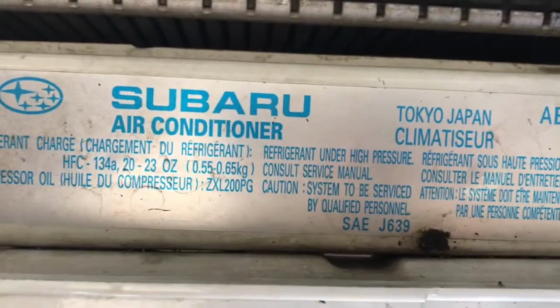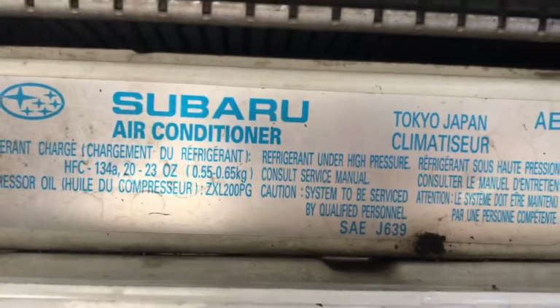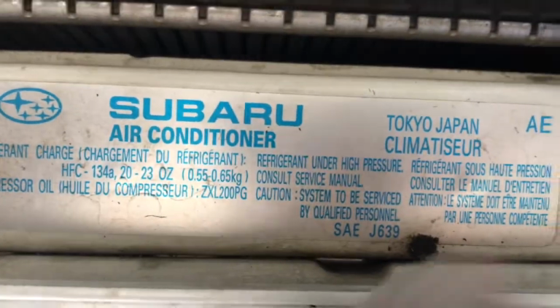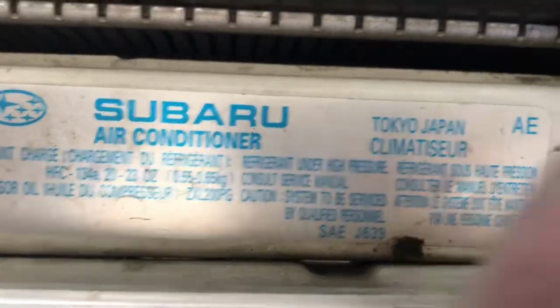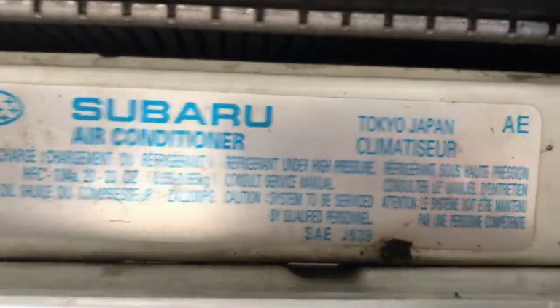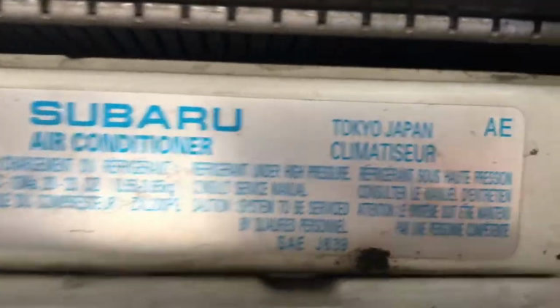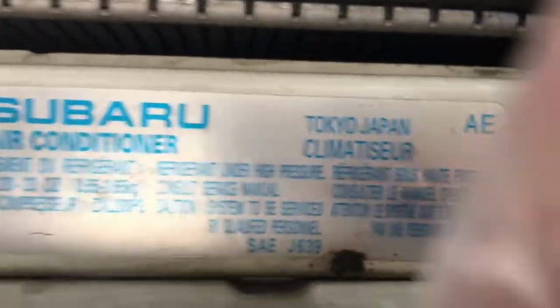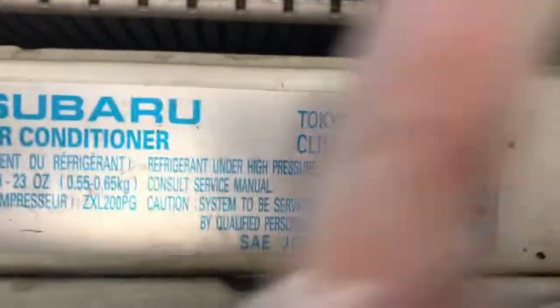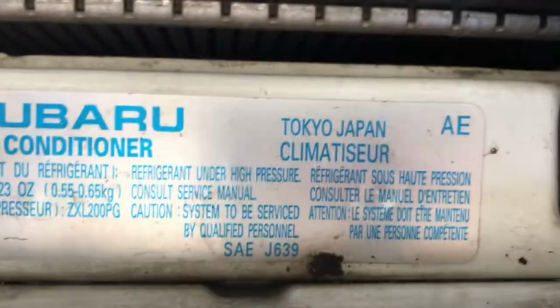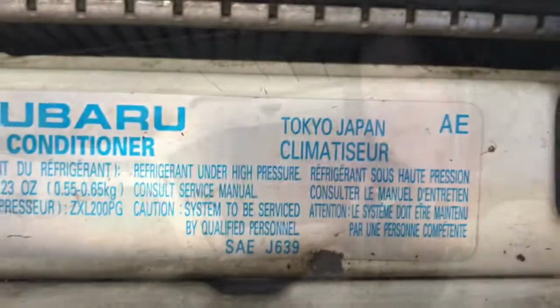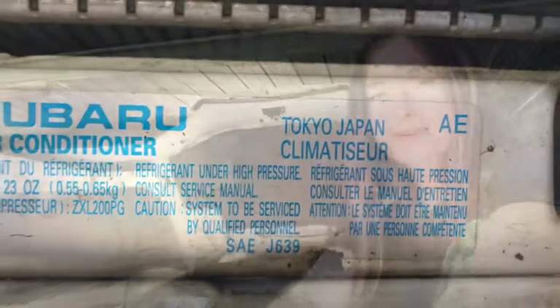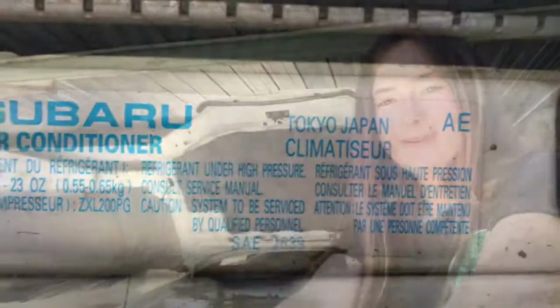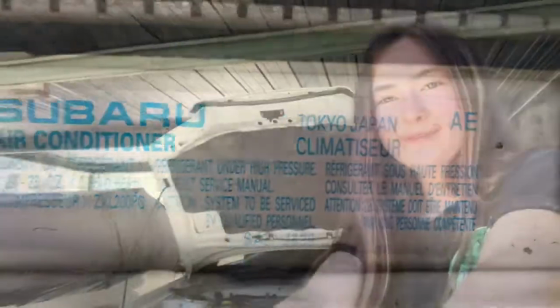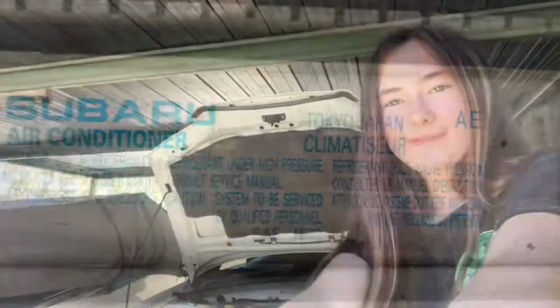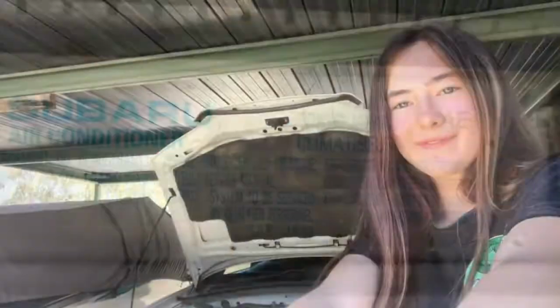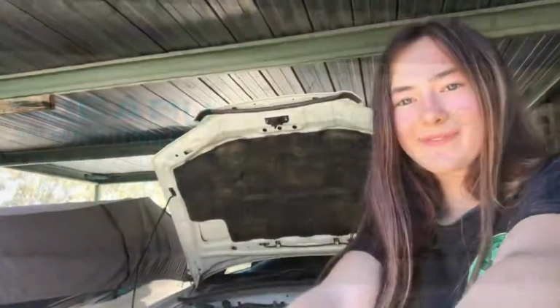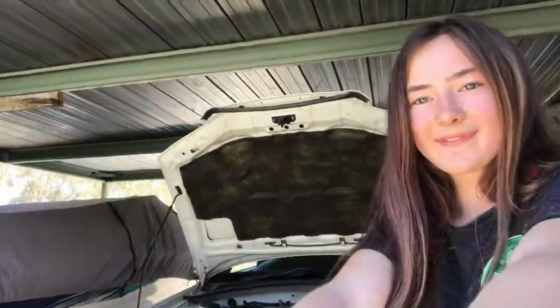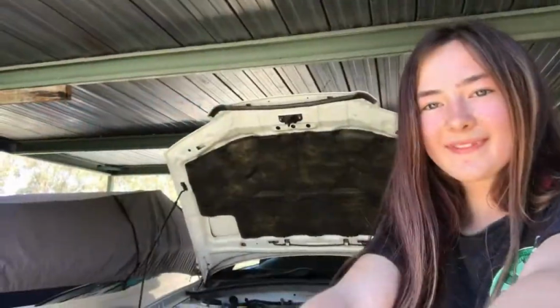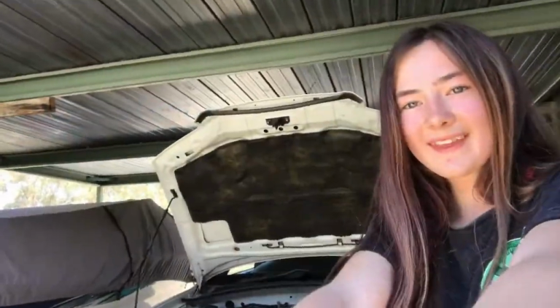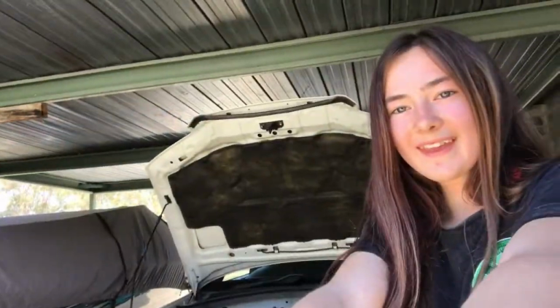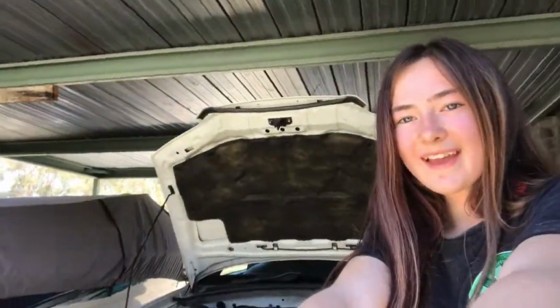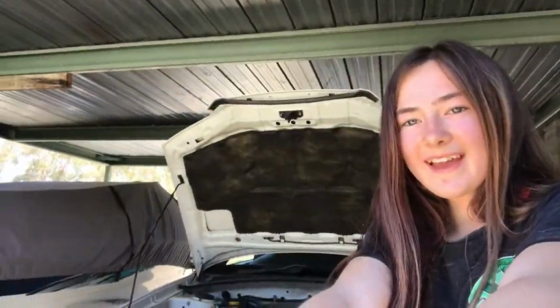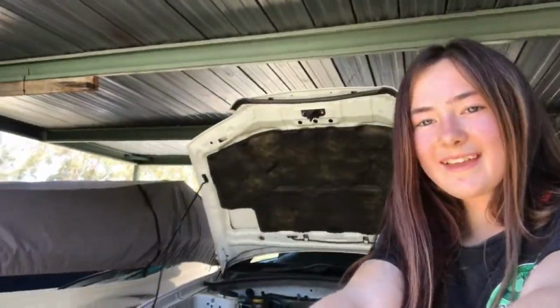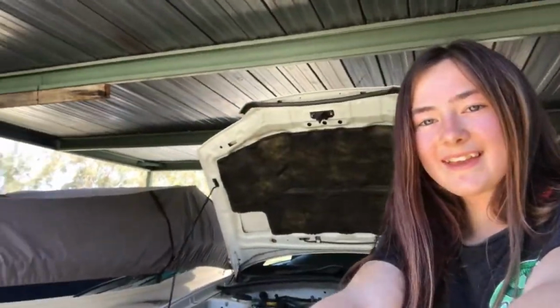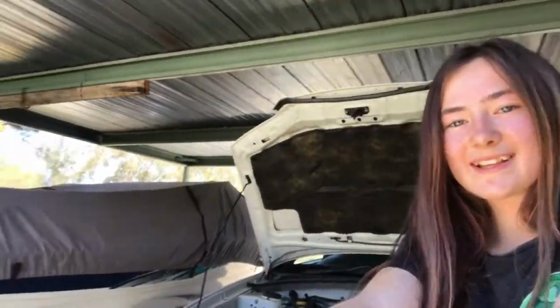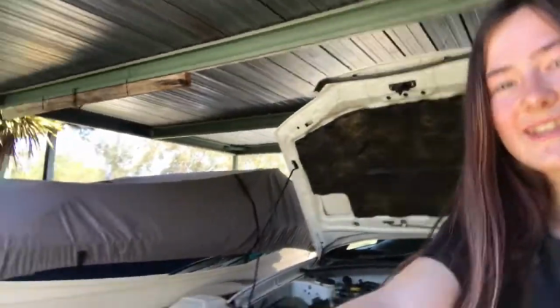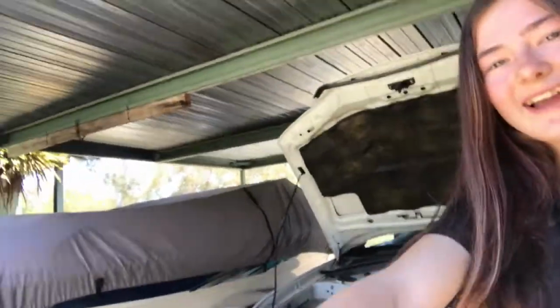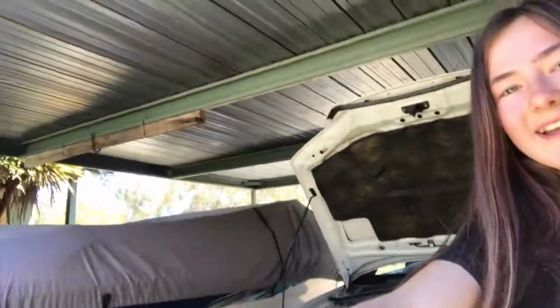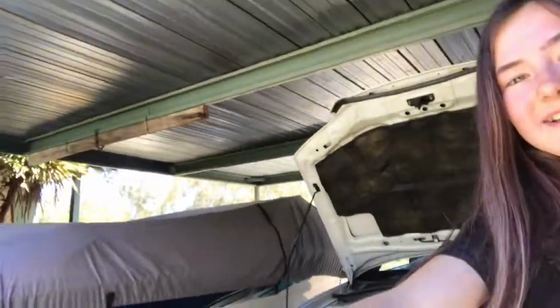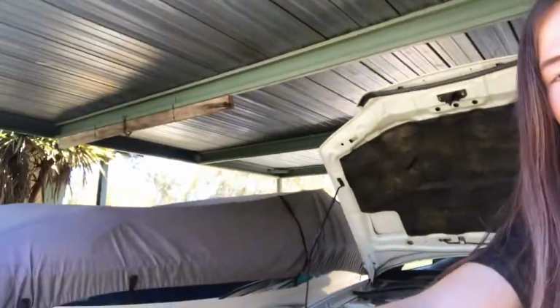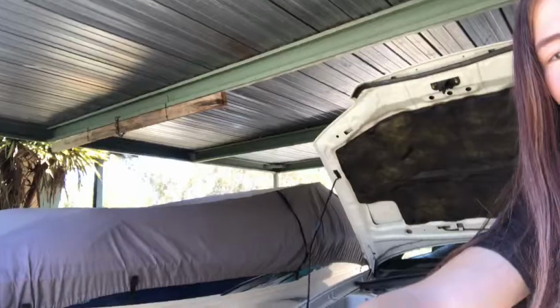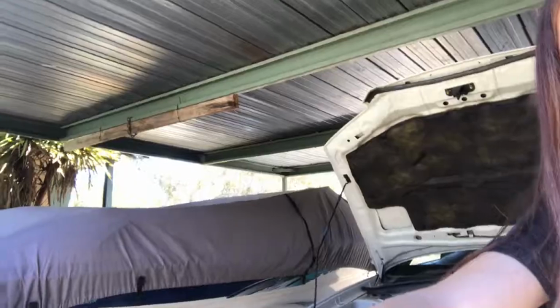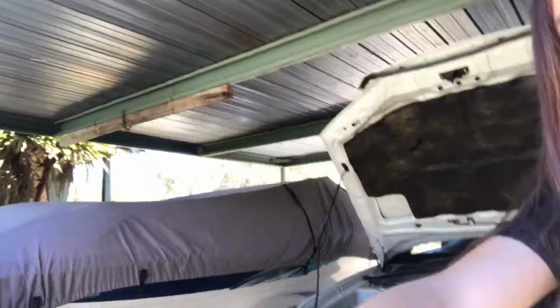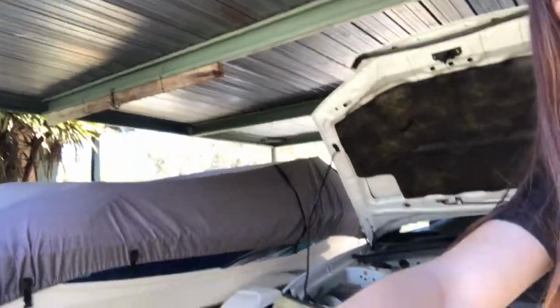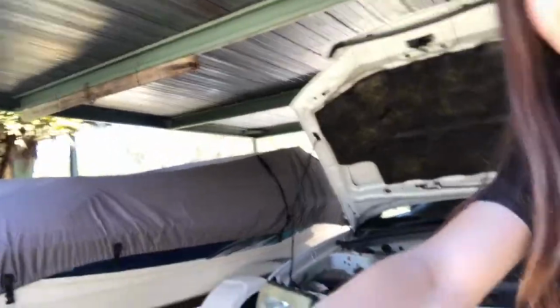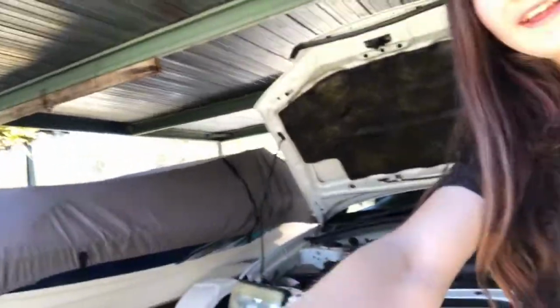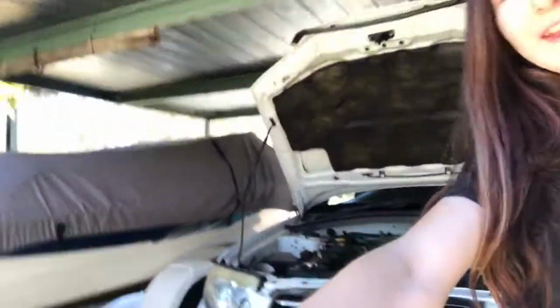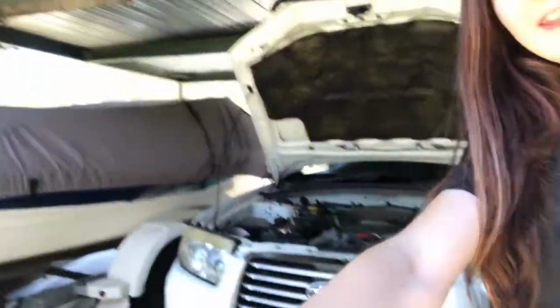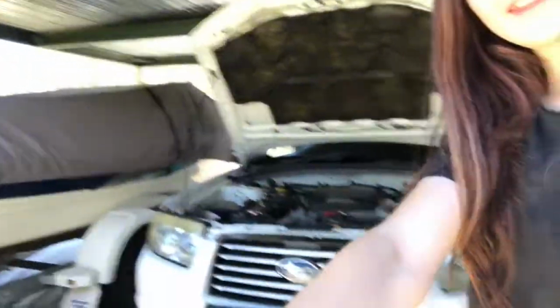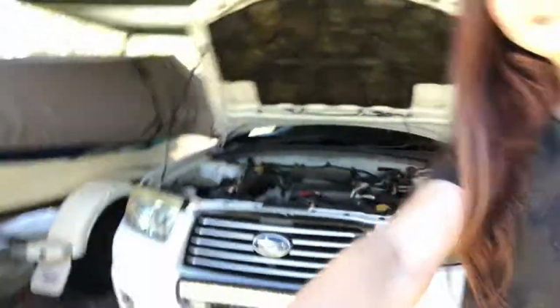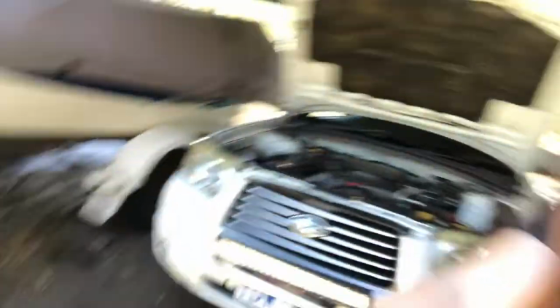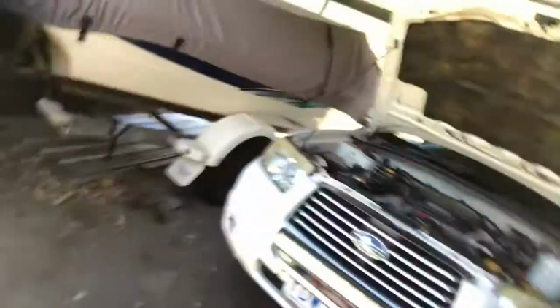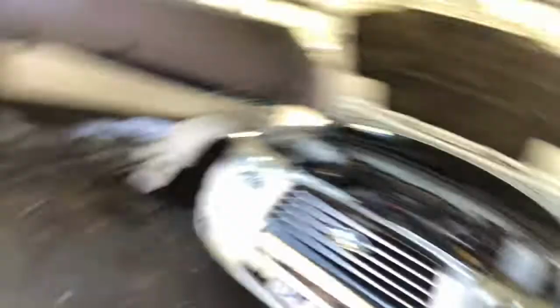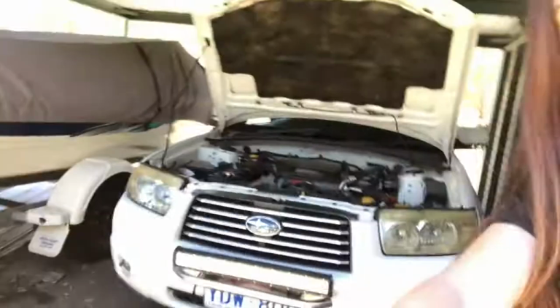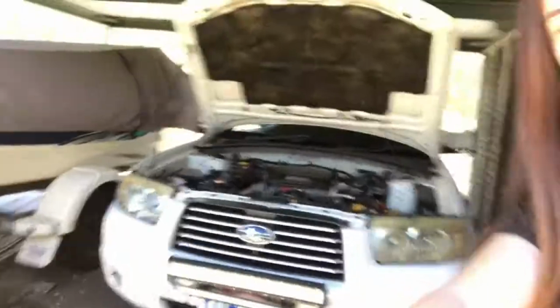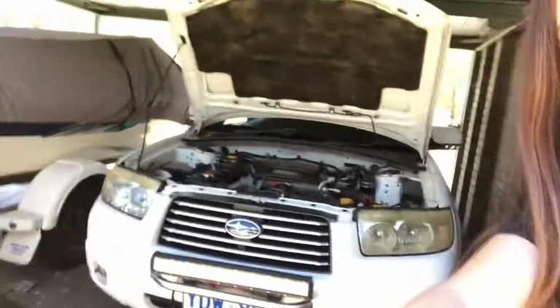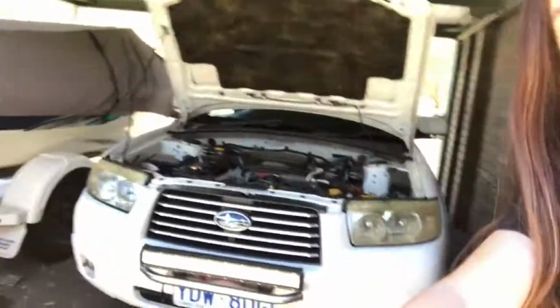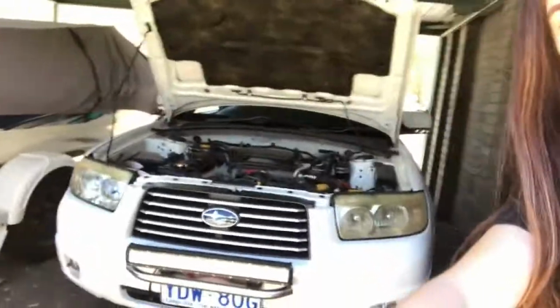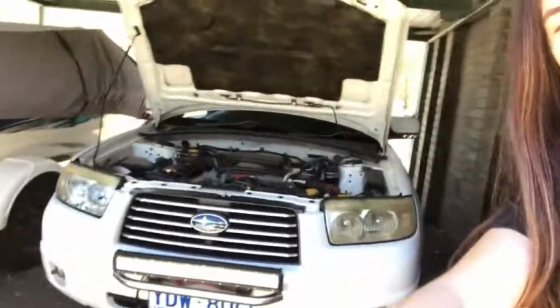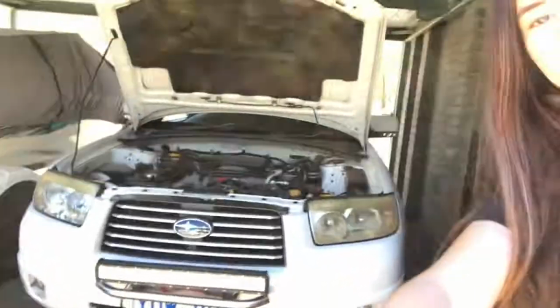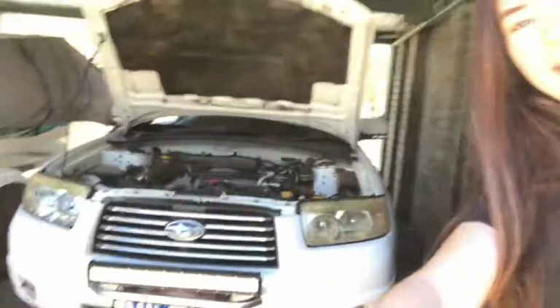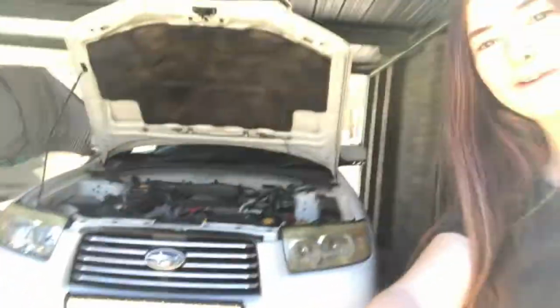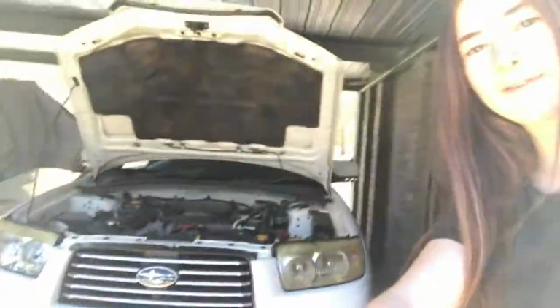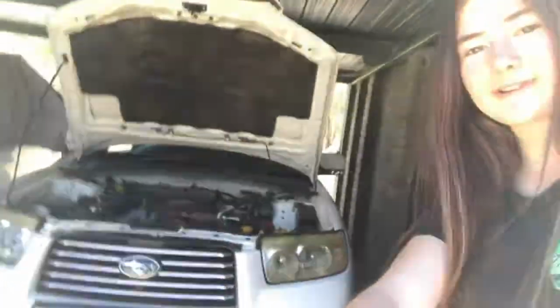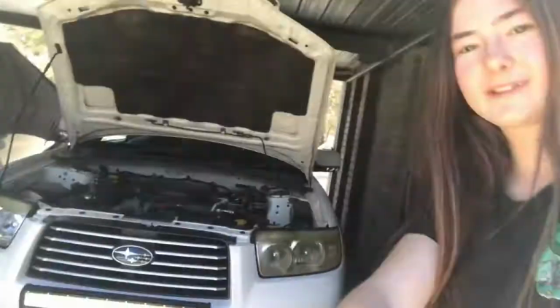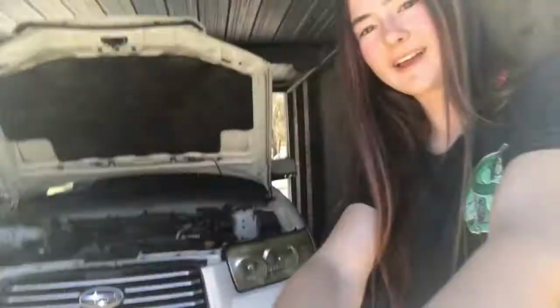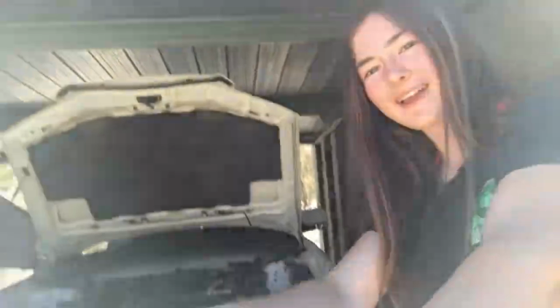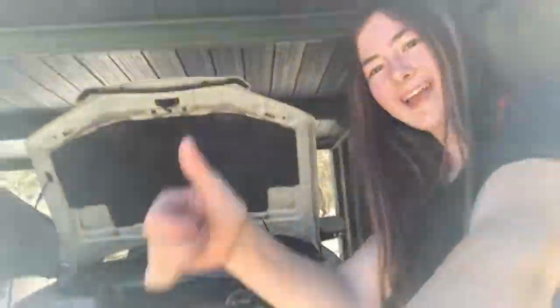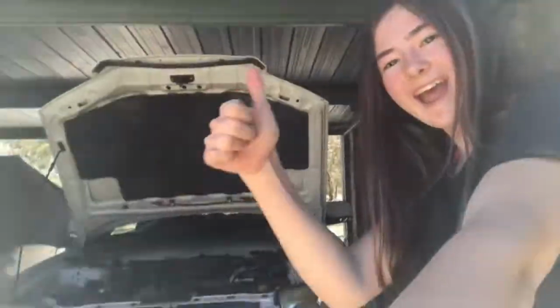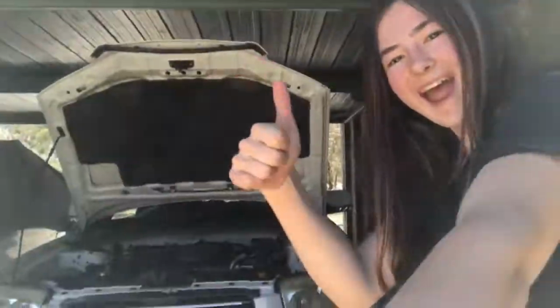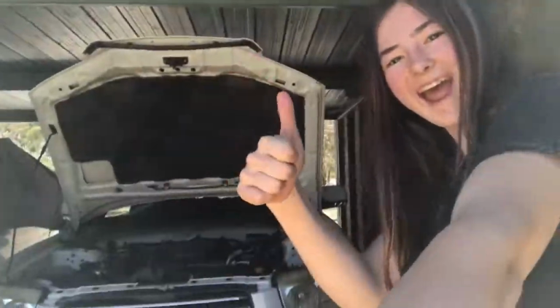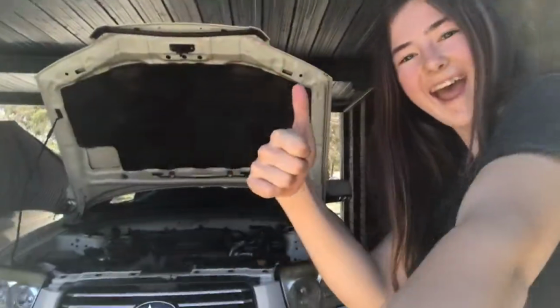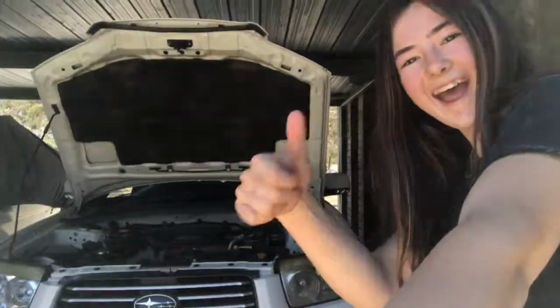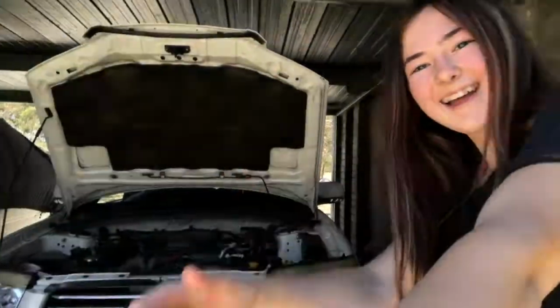Very nice. And that's how you change the oil on a Forester.